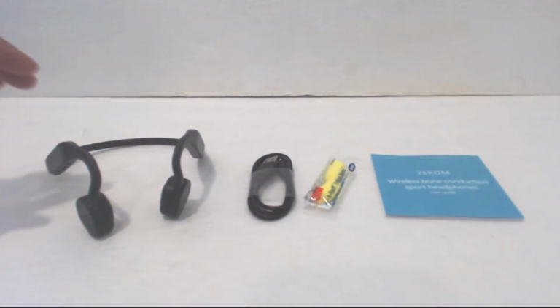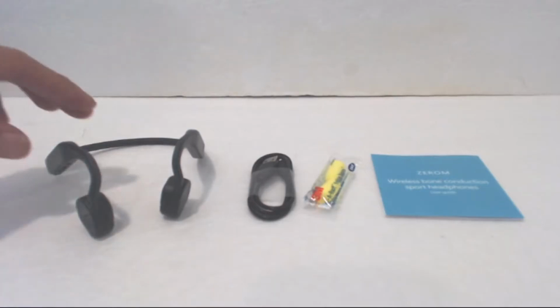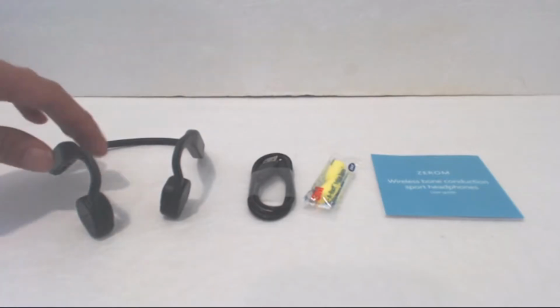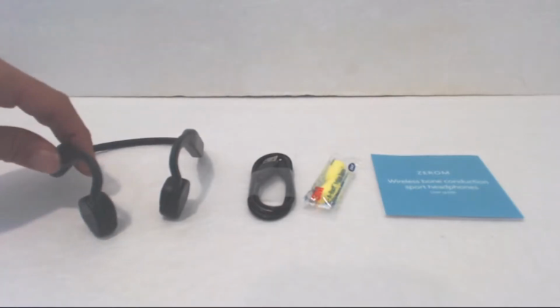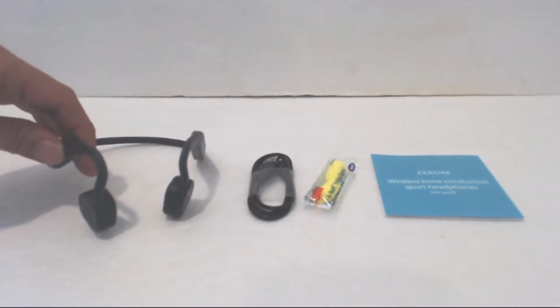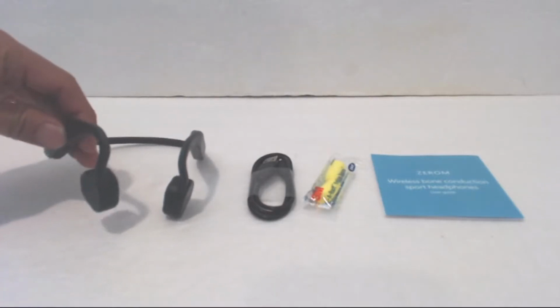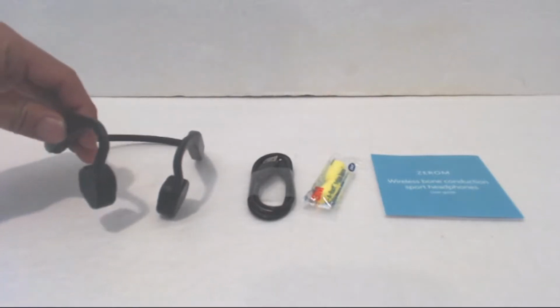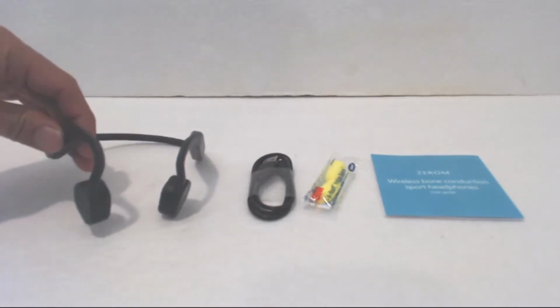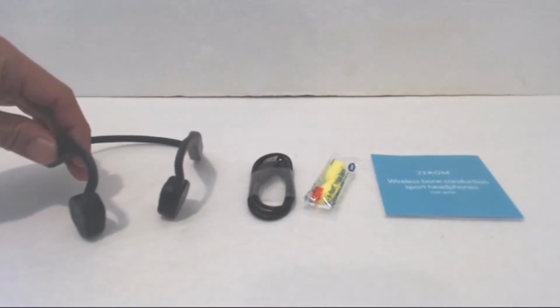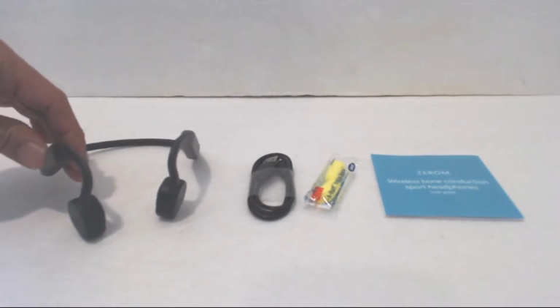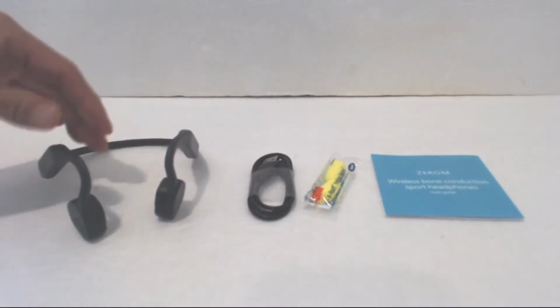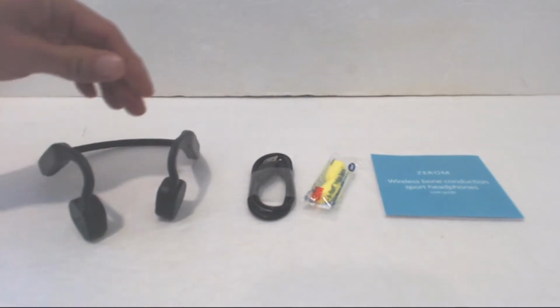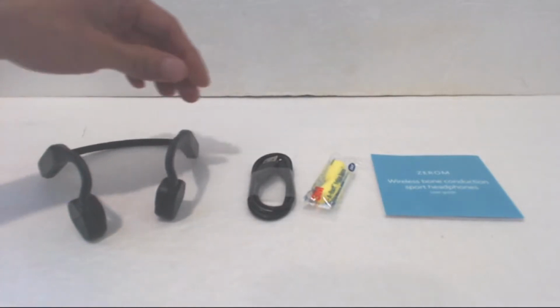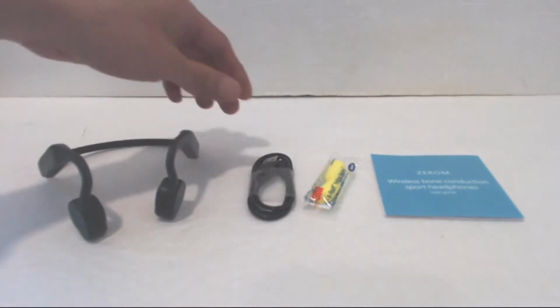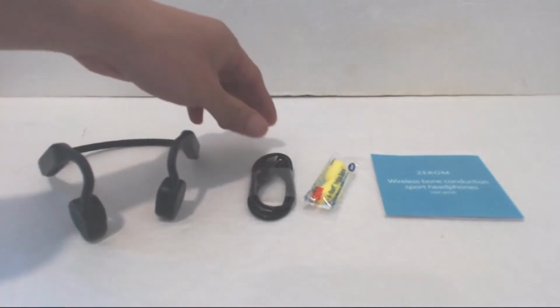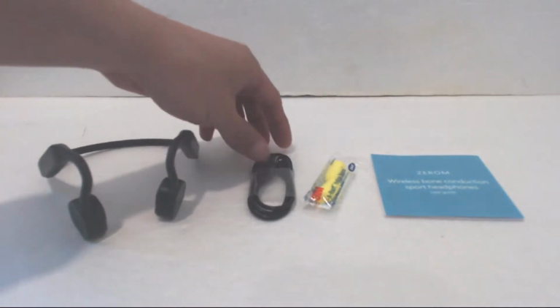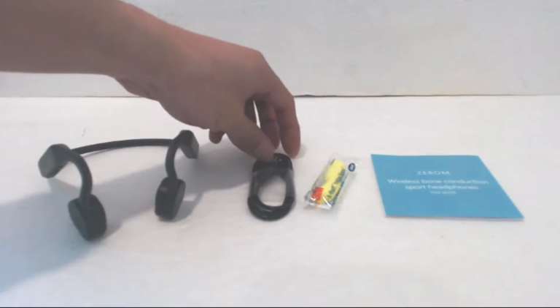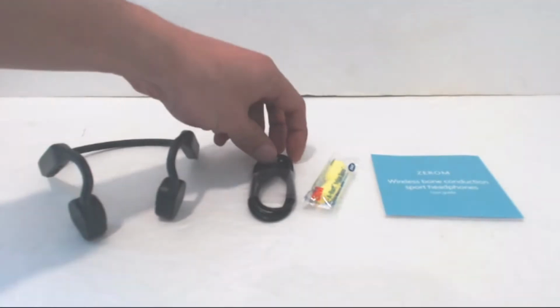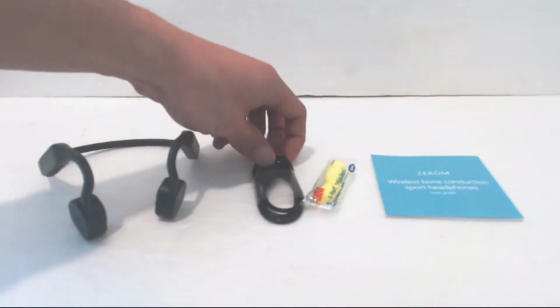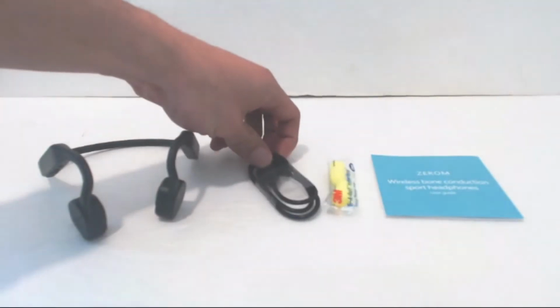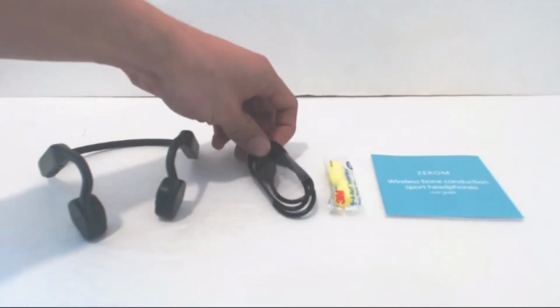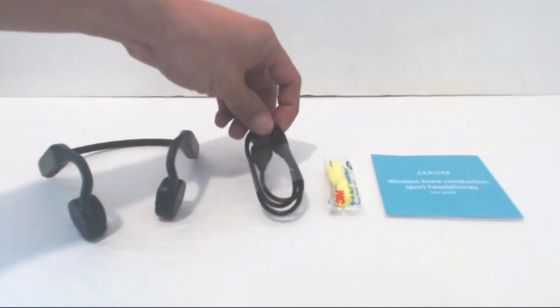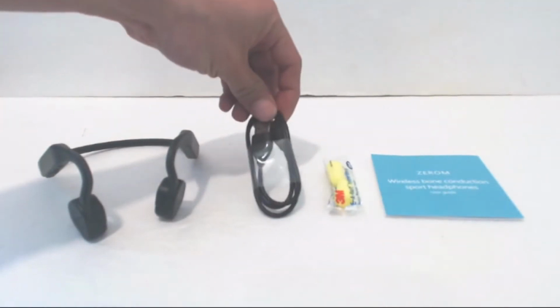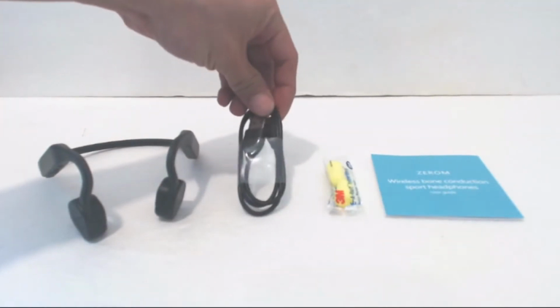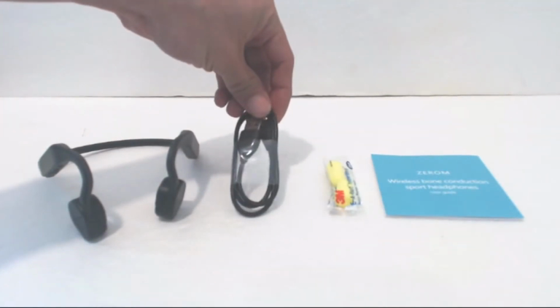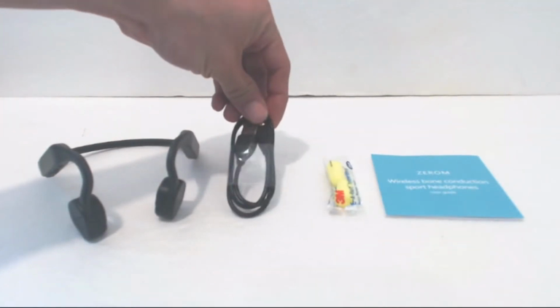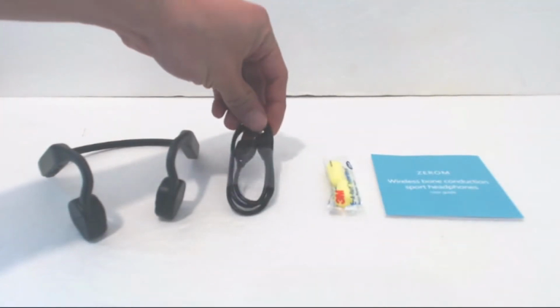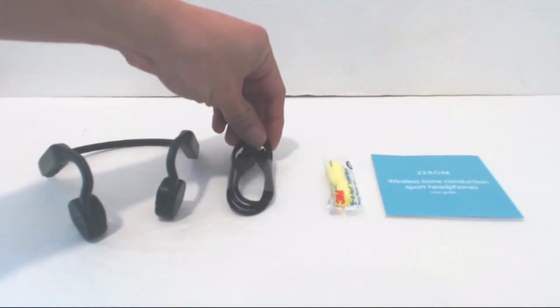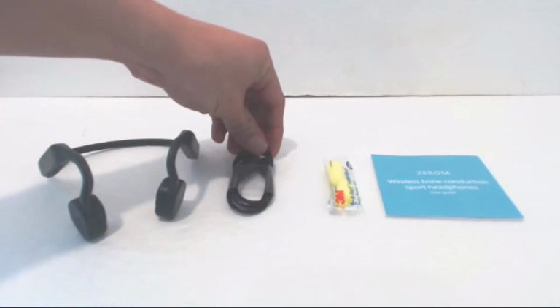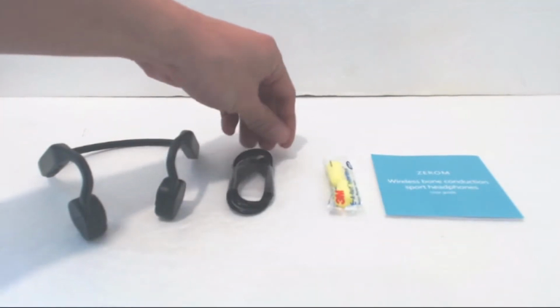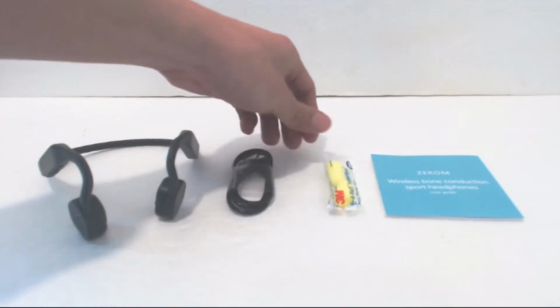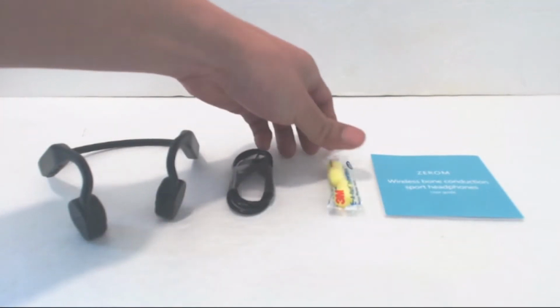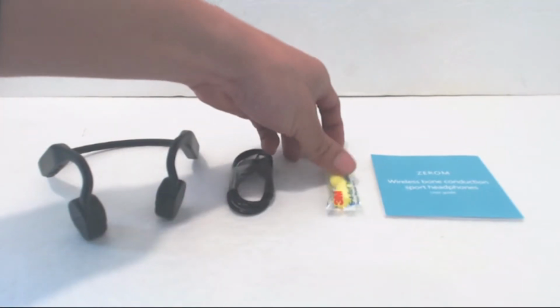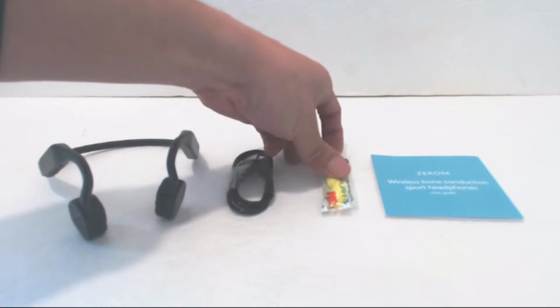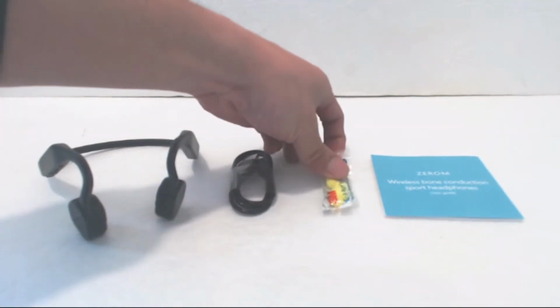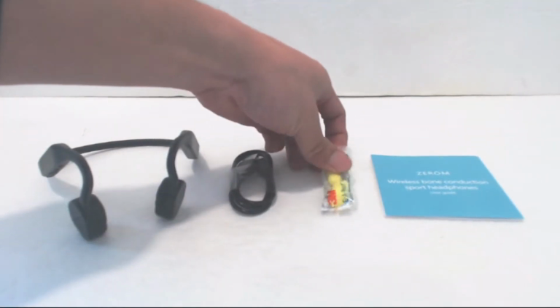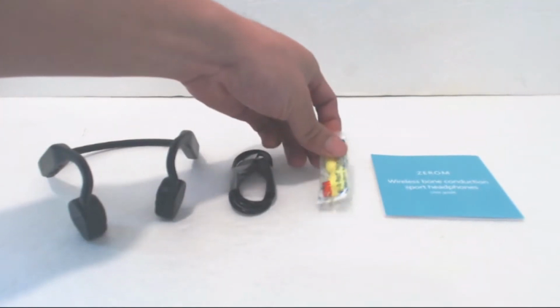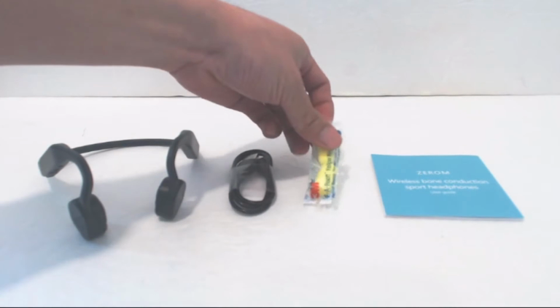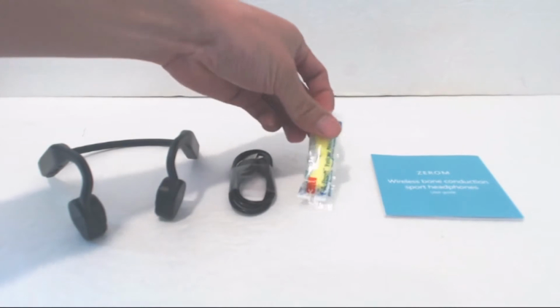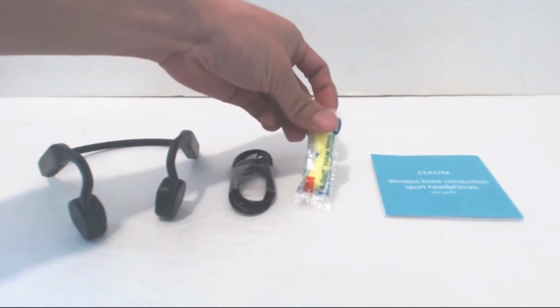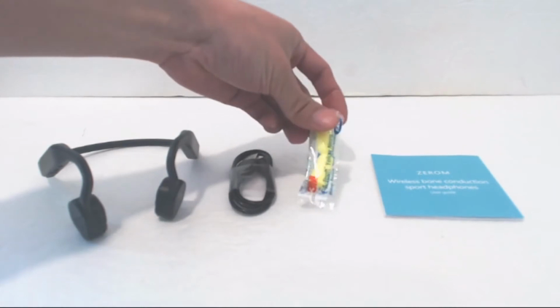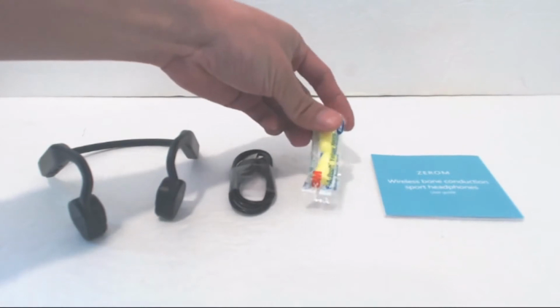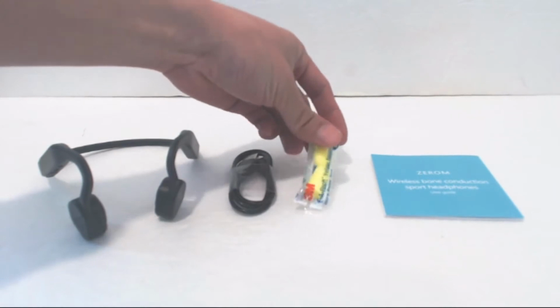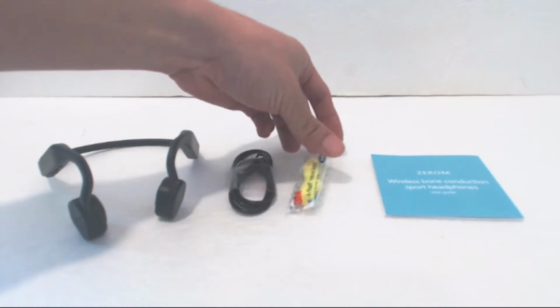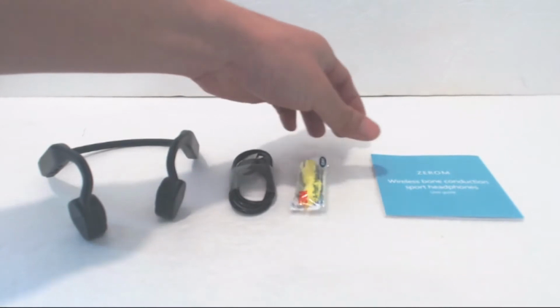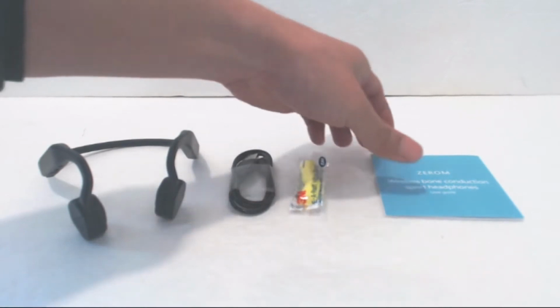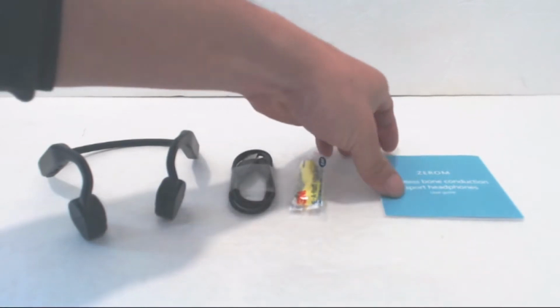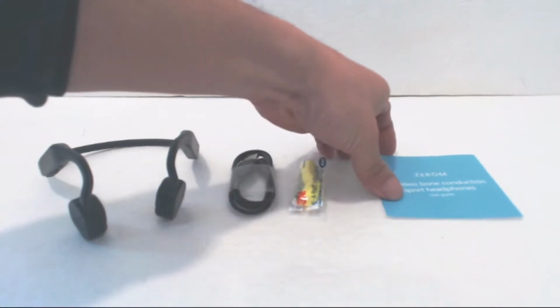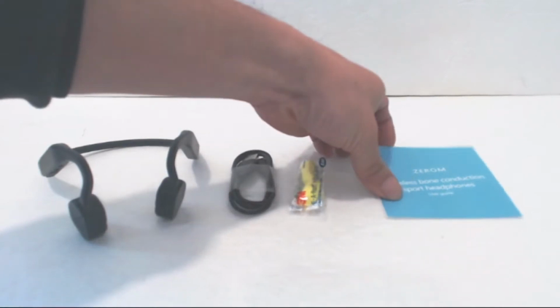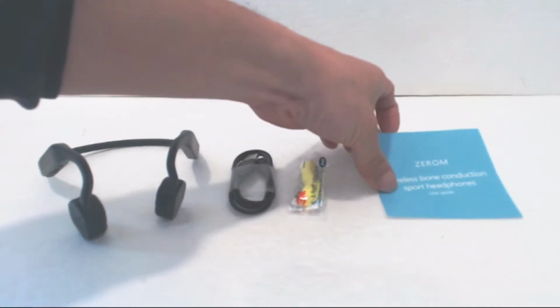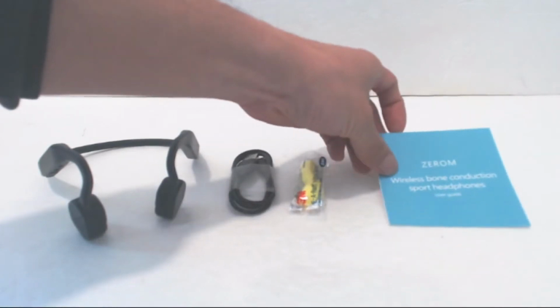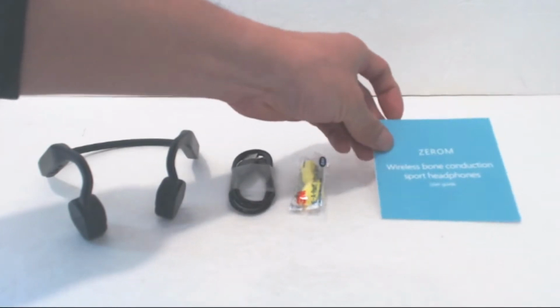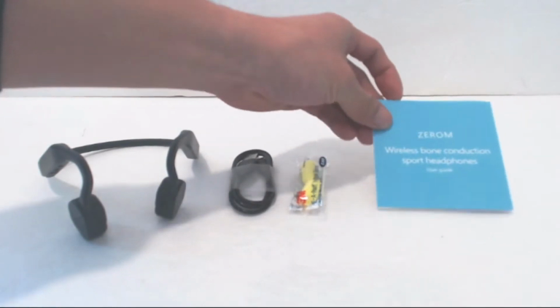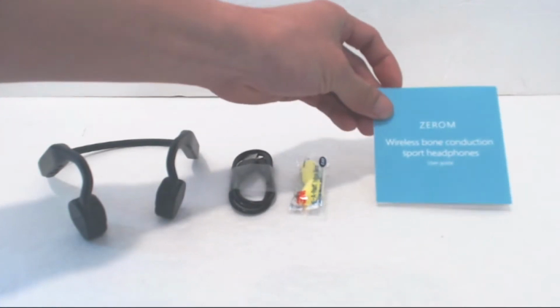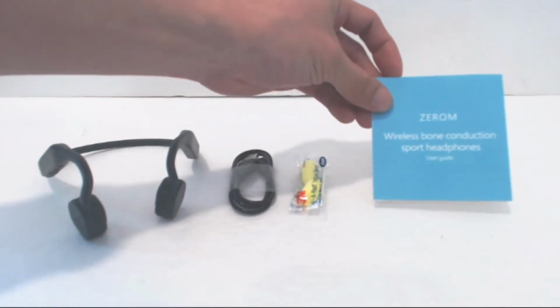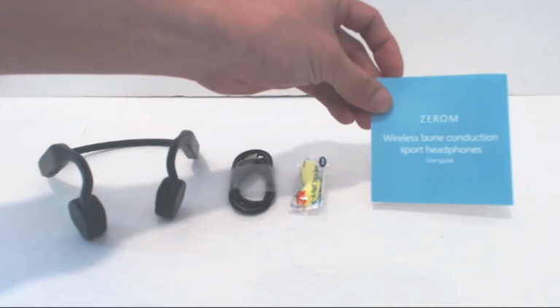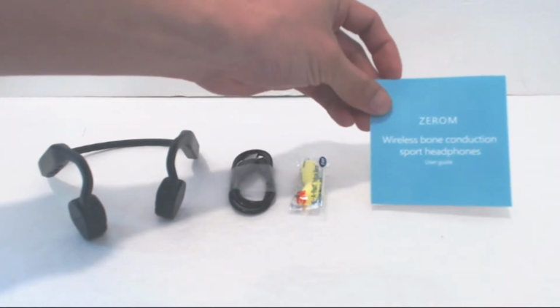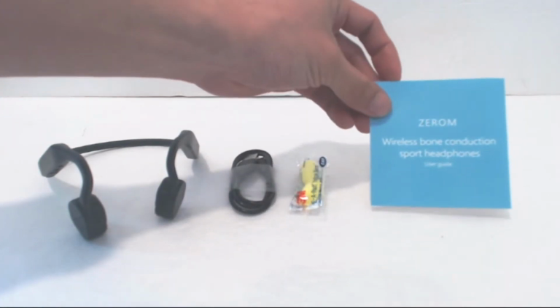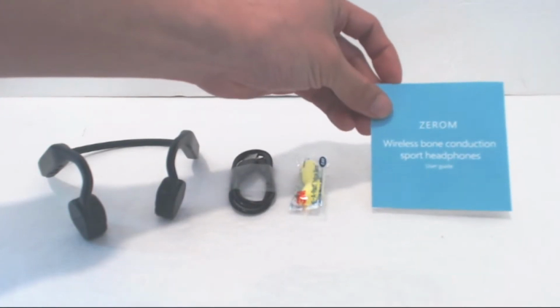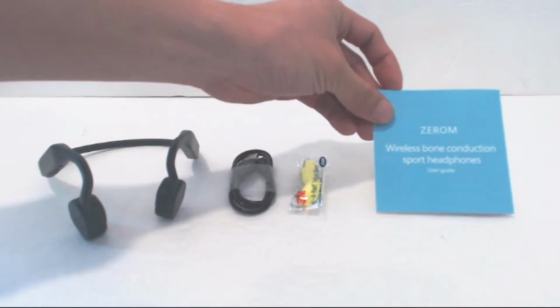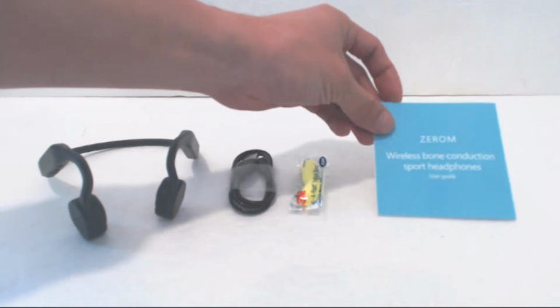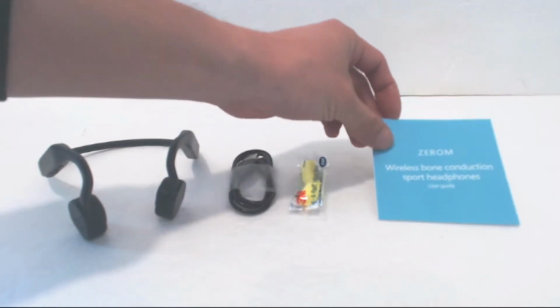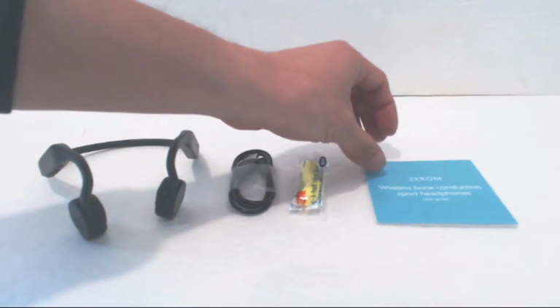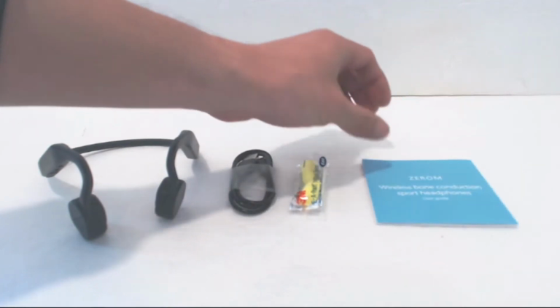You'll receive the headphones, a micro USB charging cable, a set of foam earplugs, and a brief instruction manual.